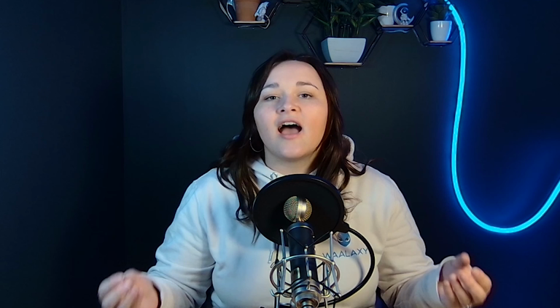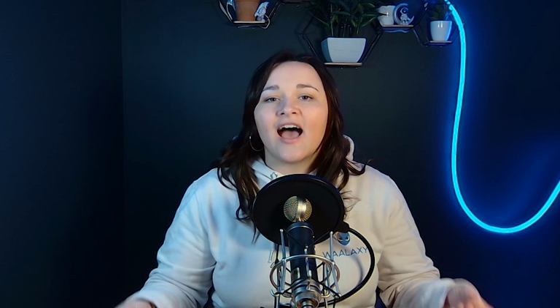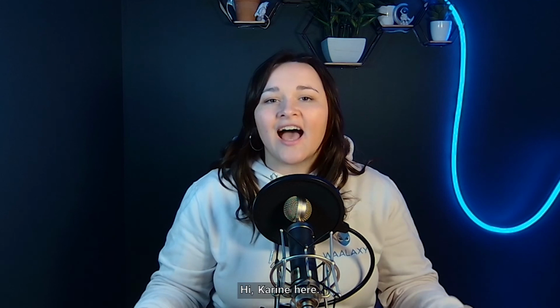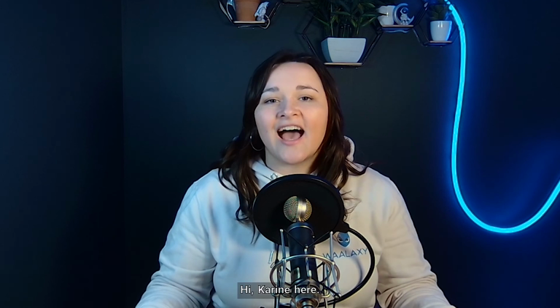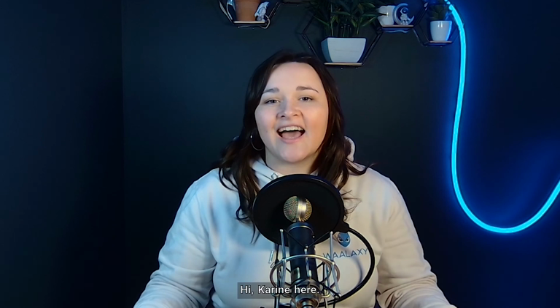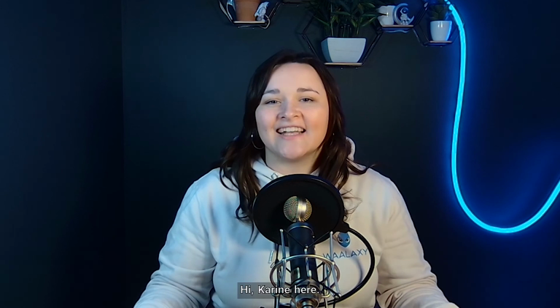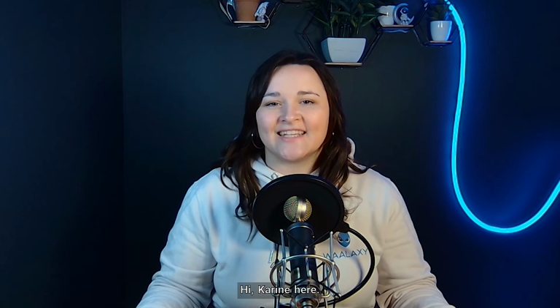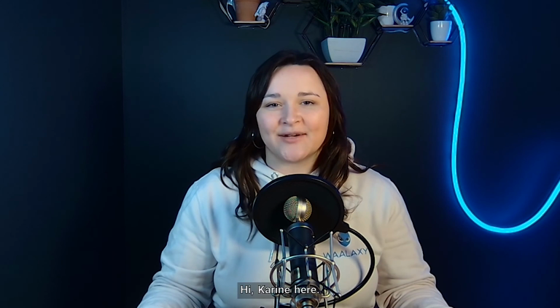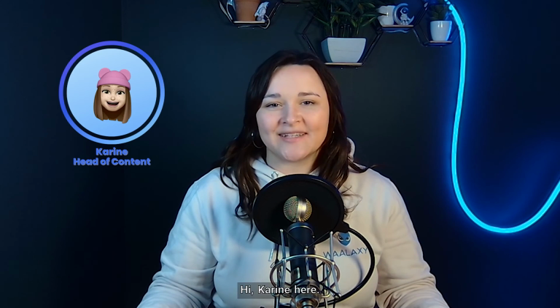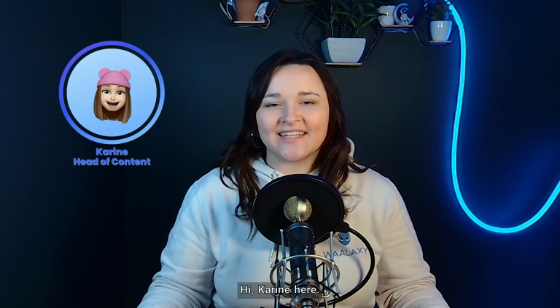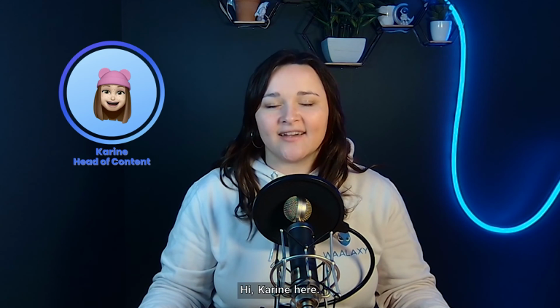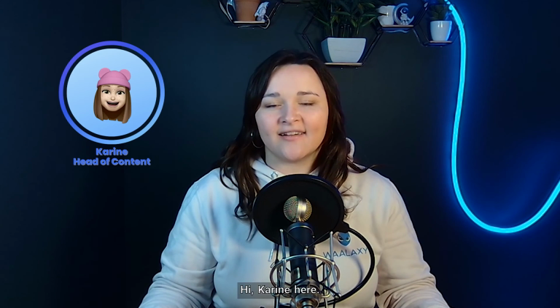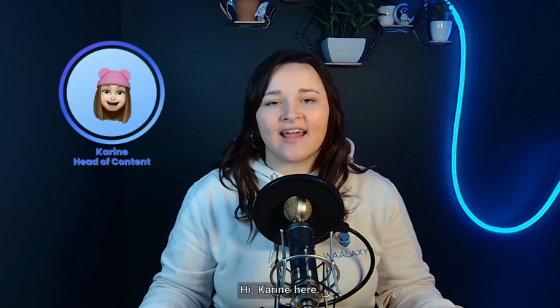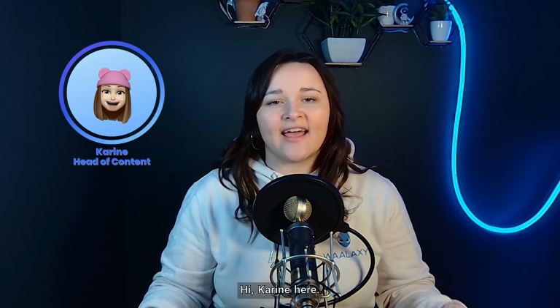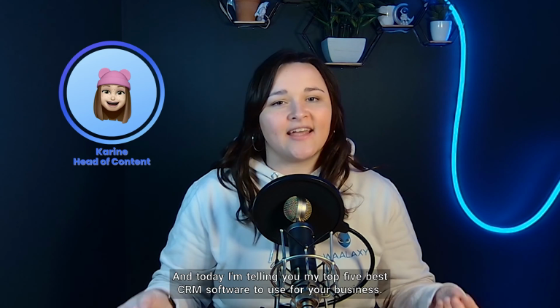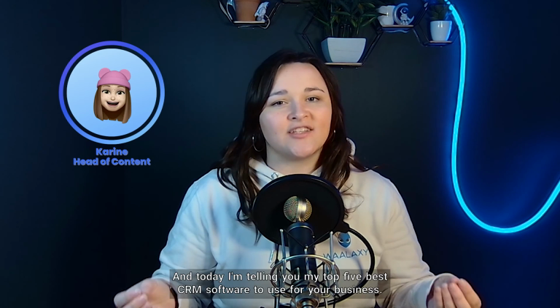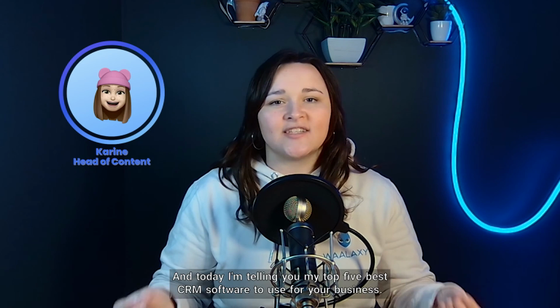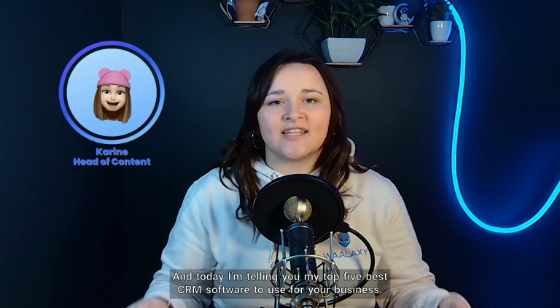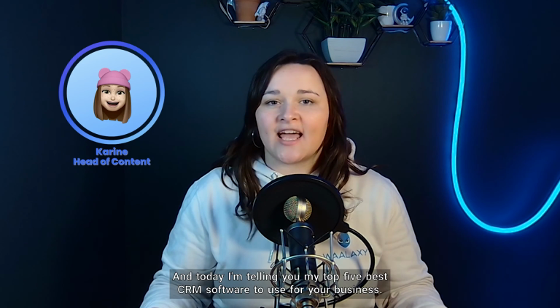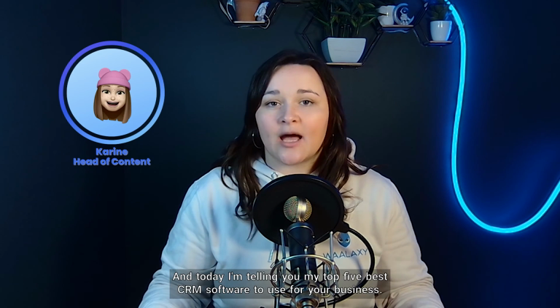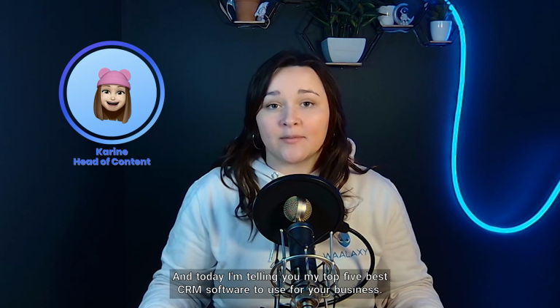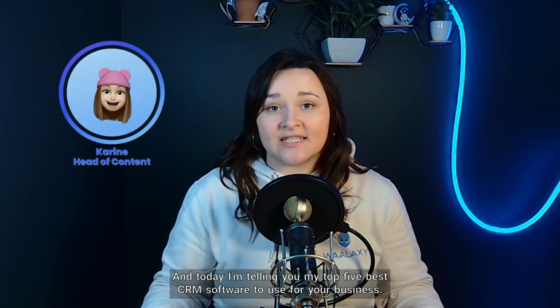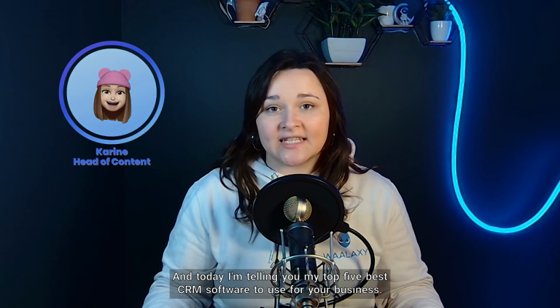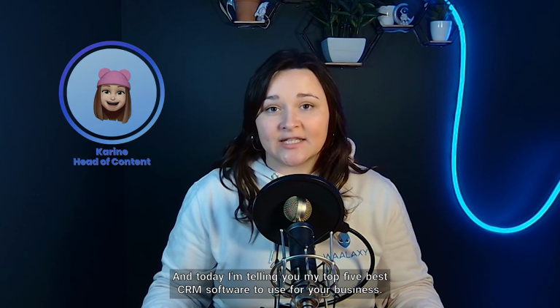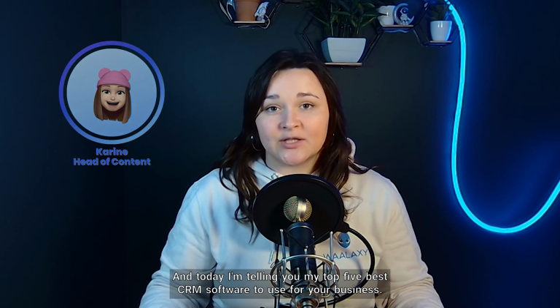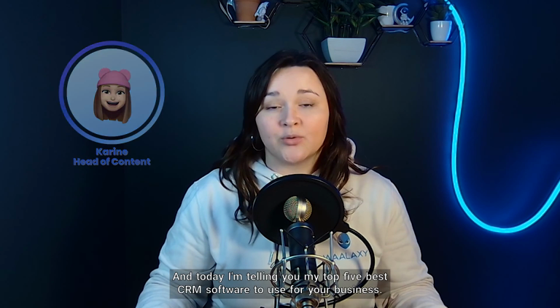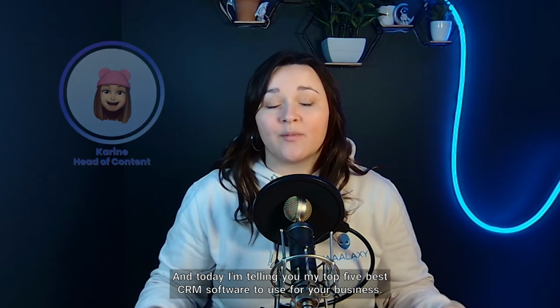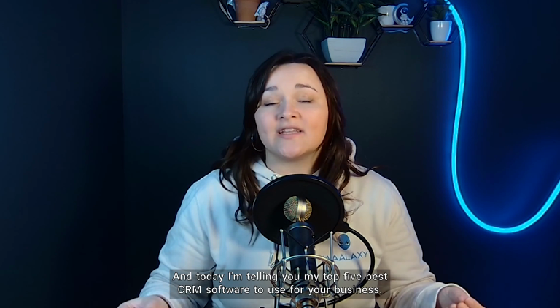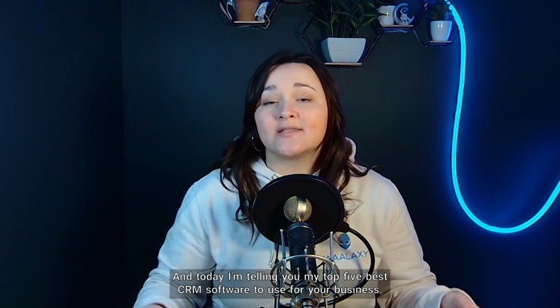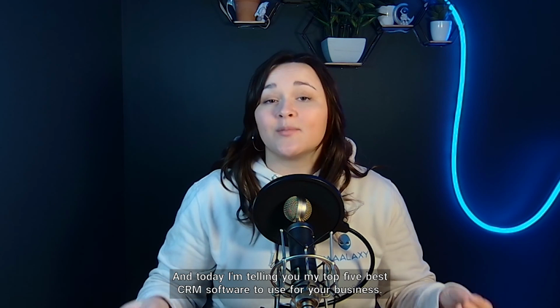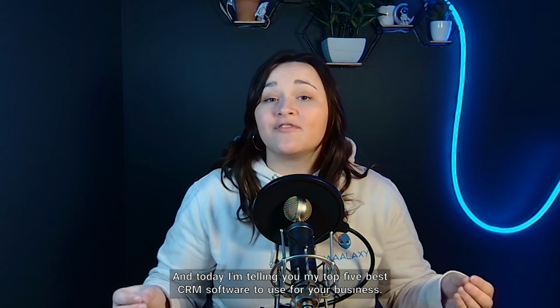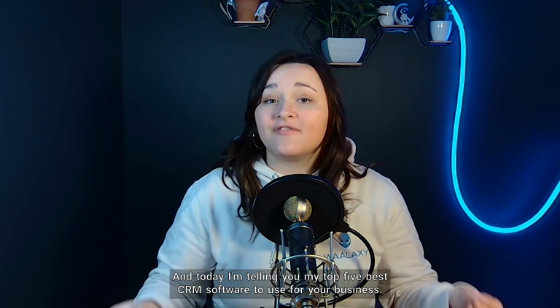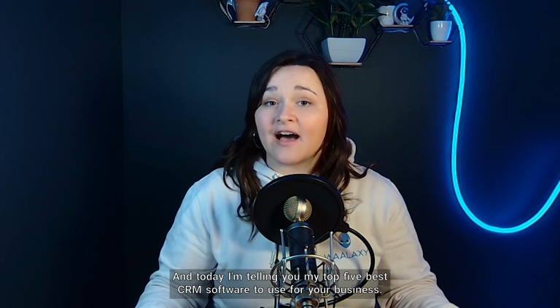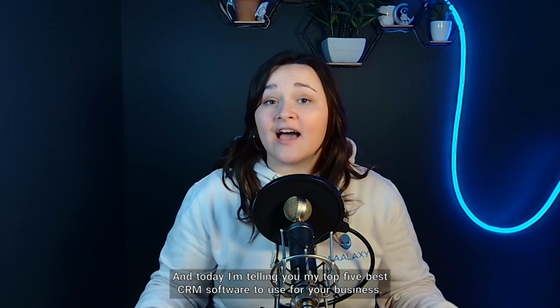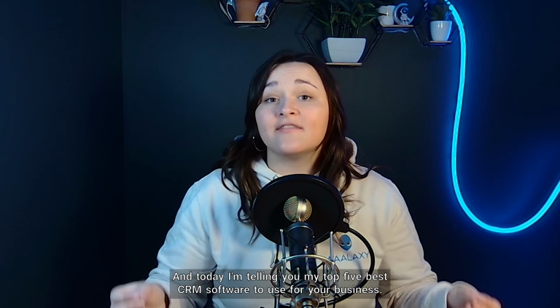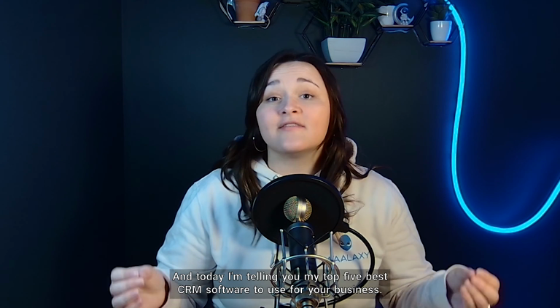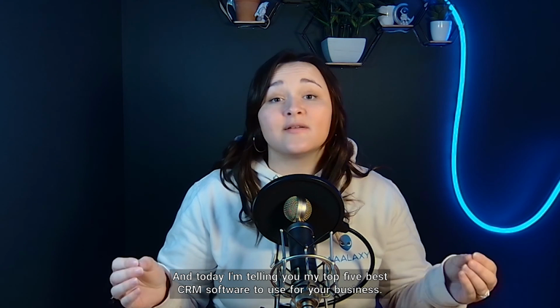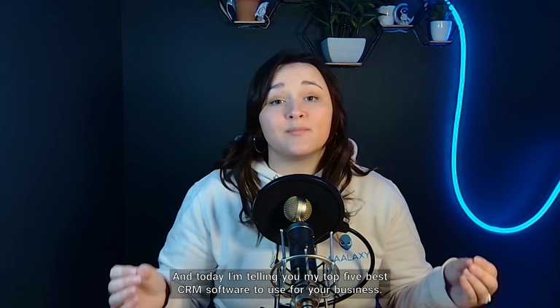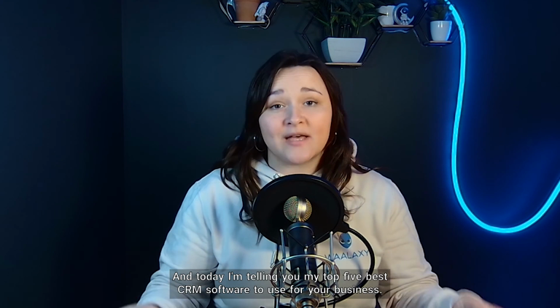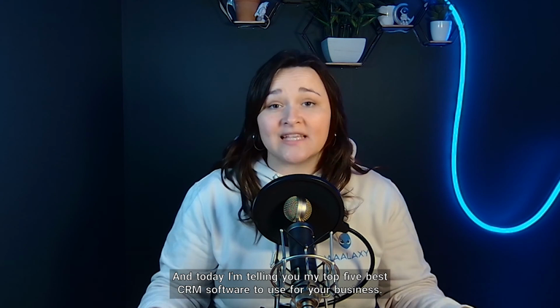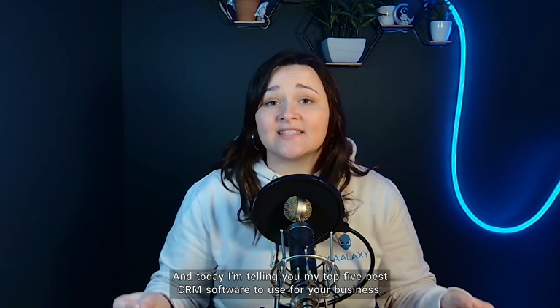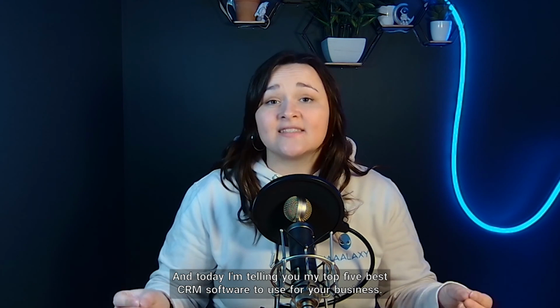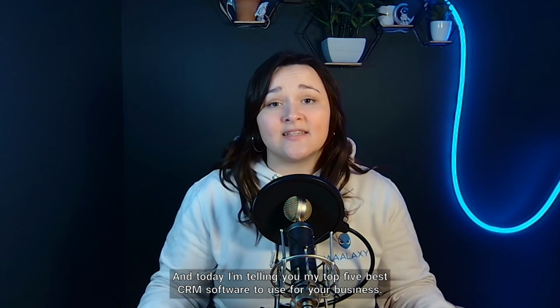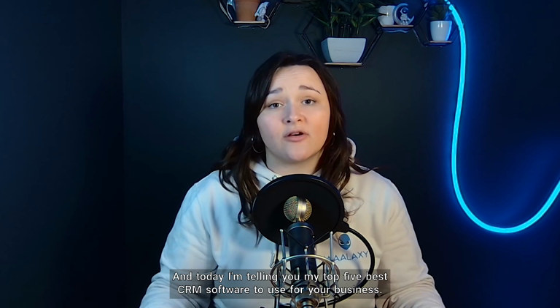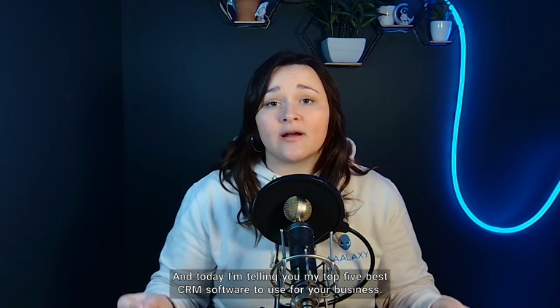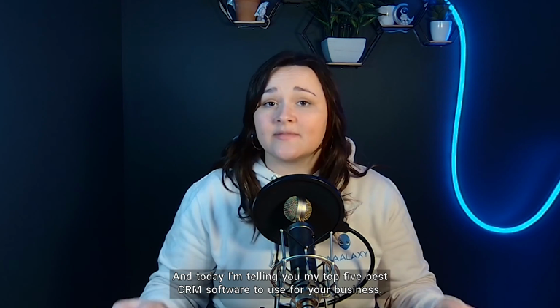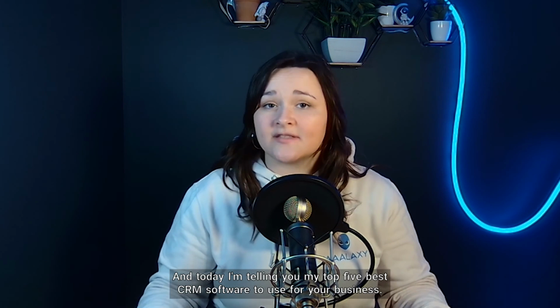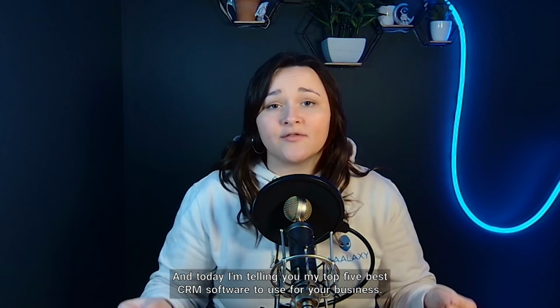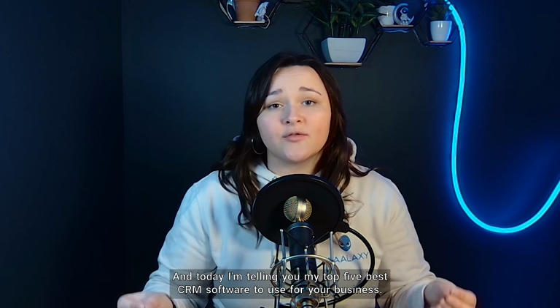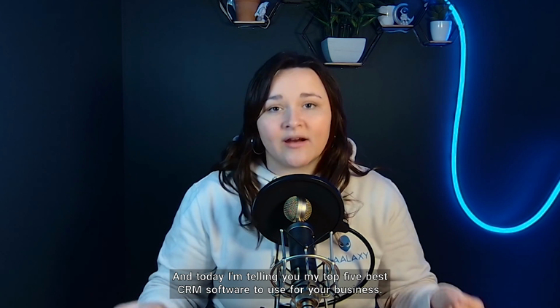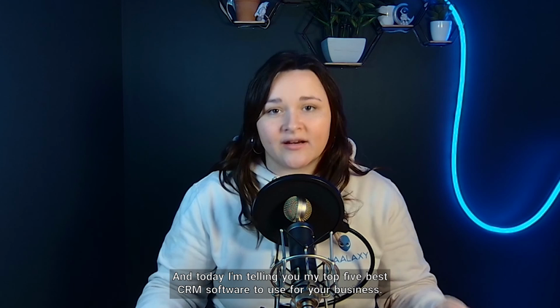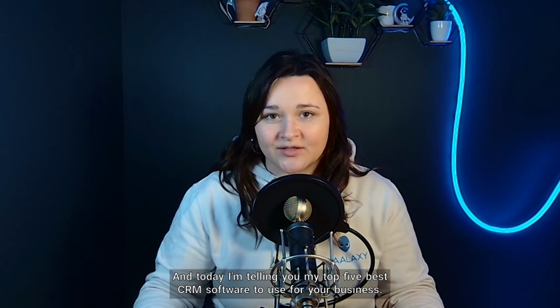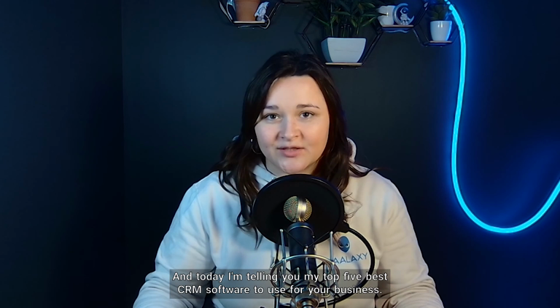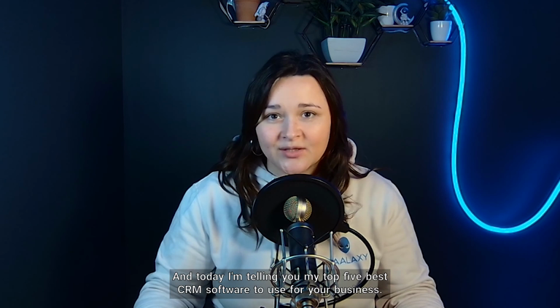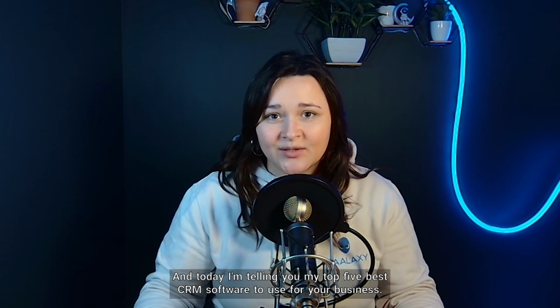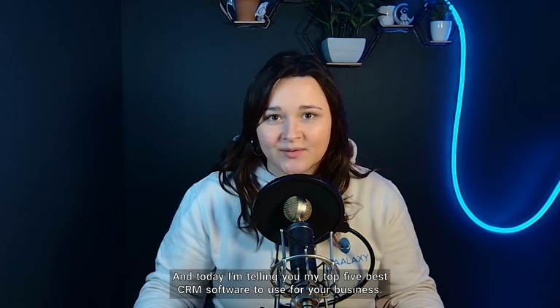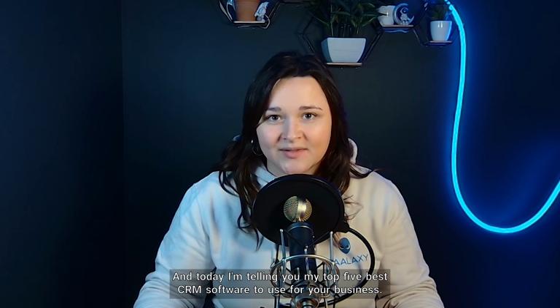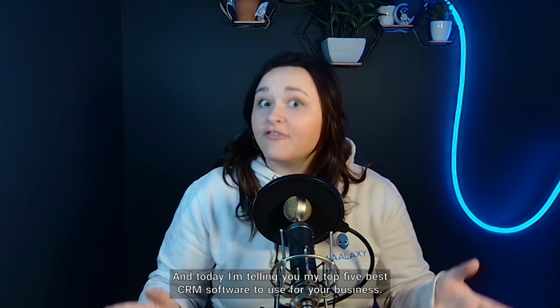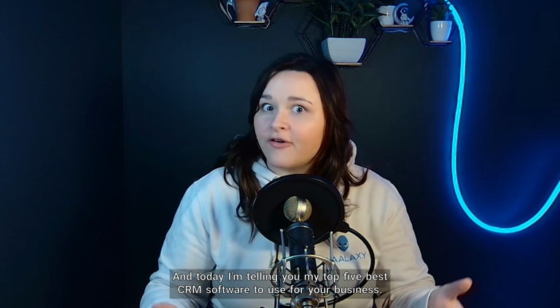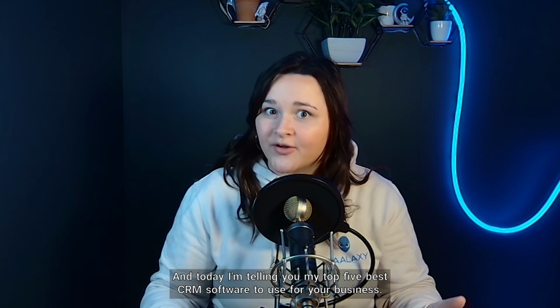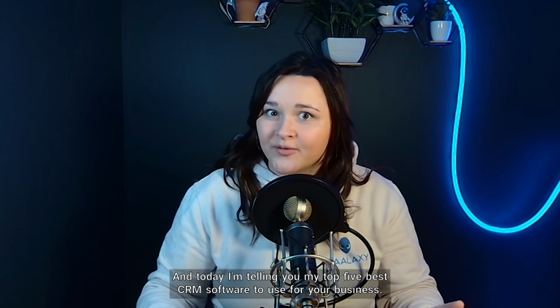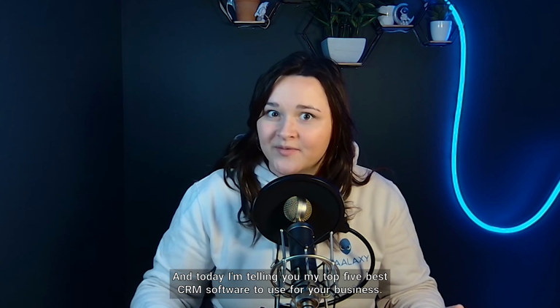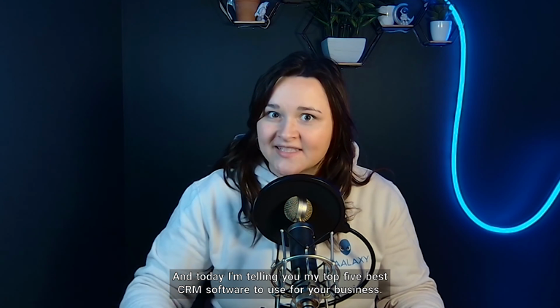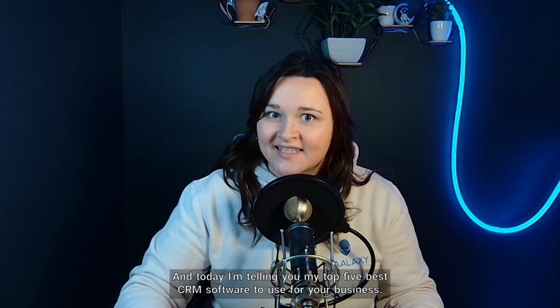Hi, Karin here, and today I'm telling you my top 5 best CRM software to use for your business.